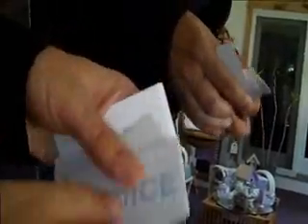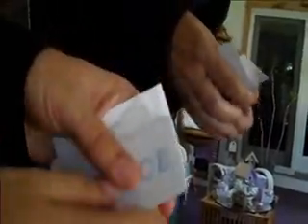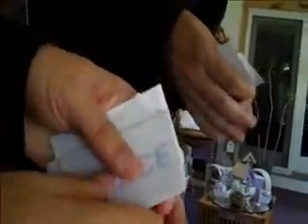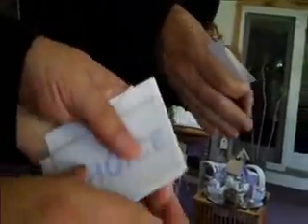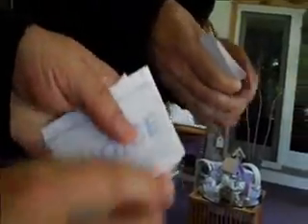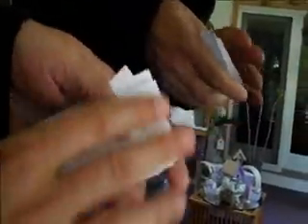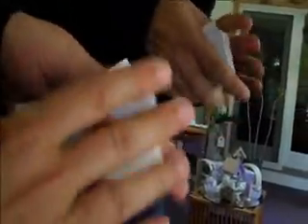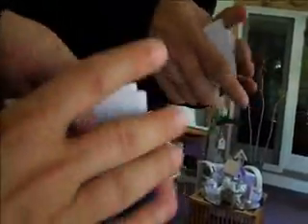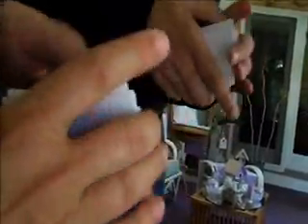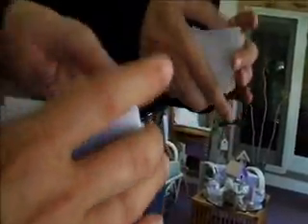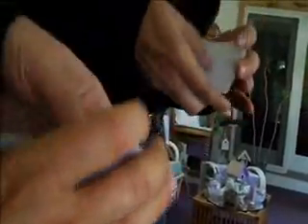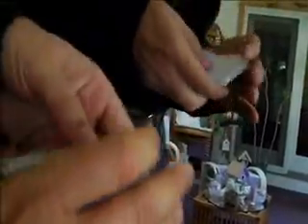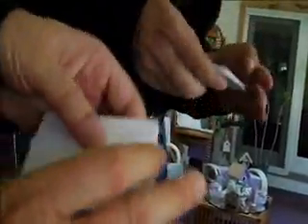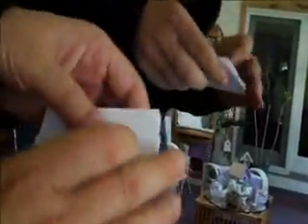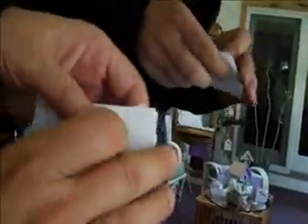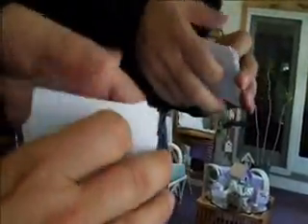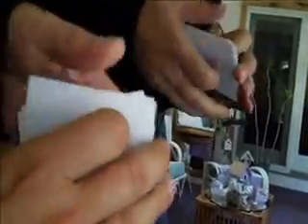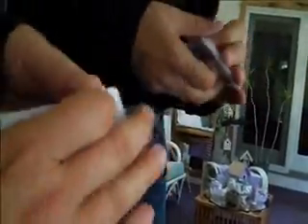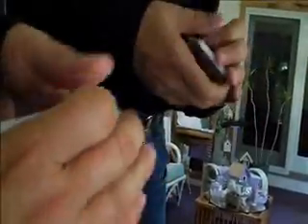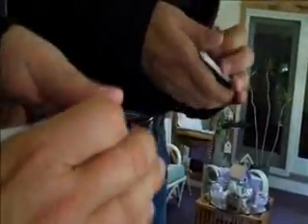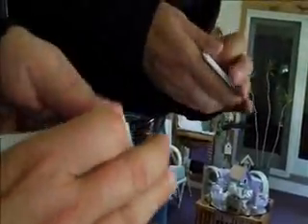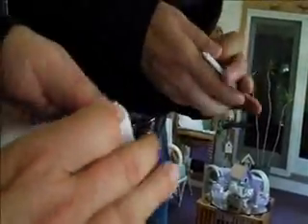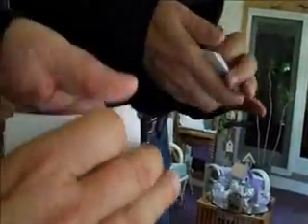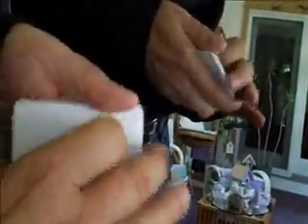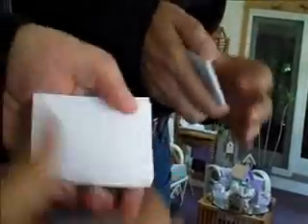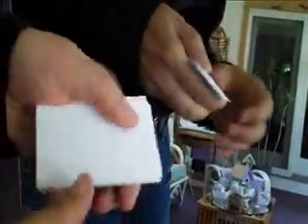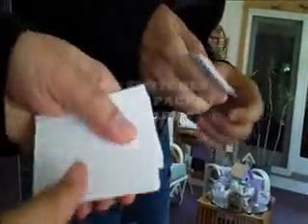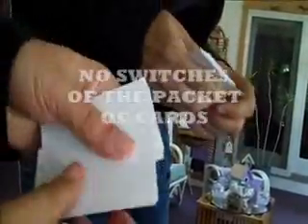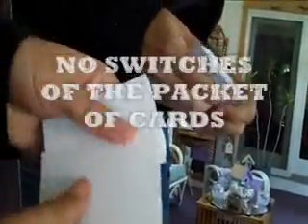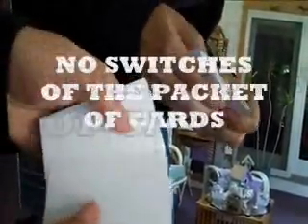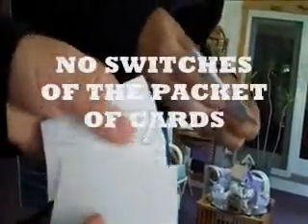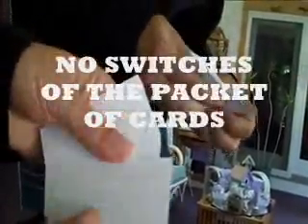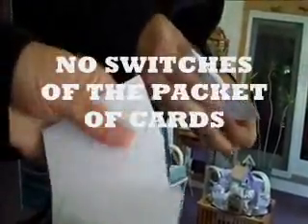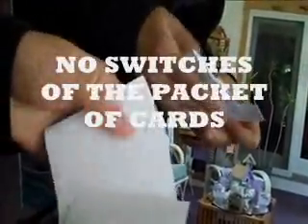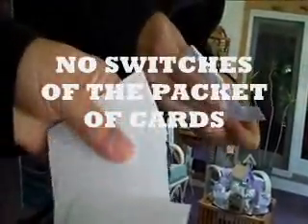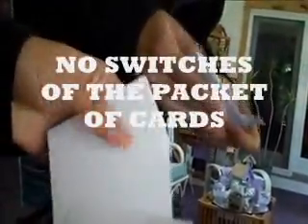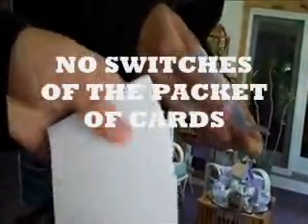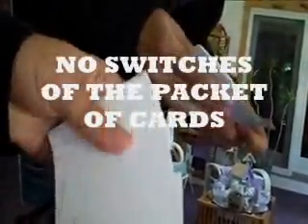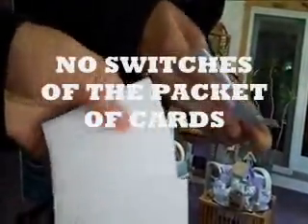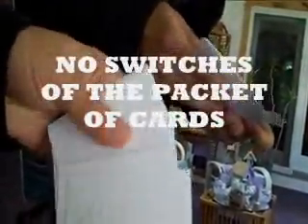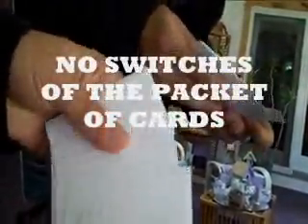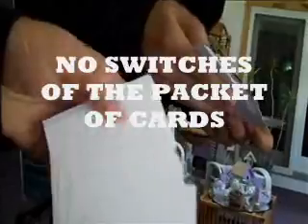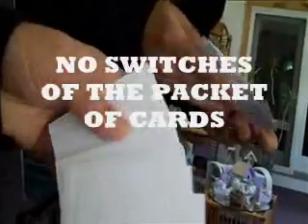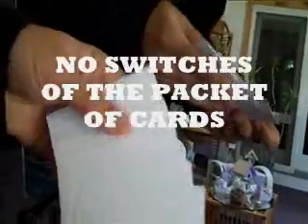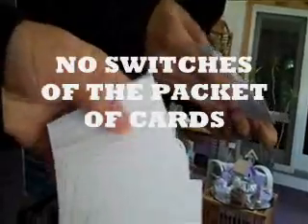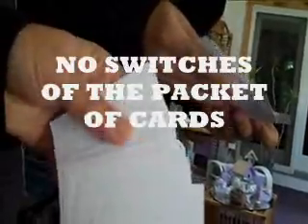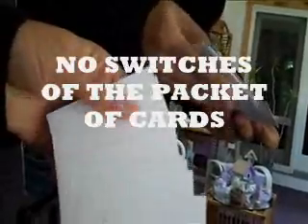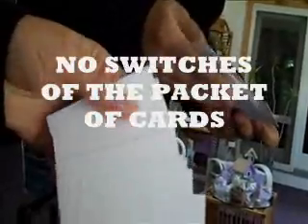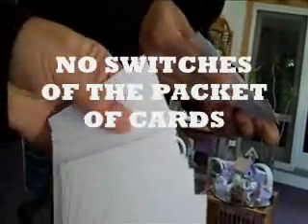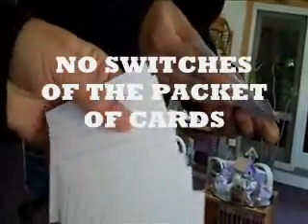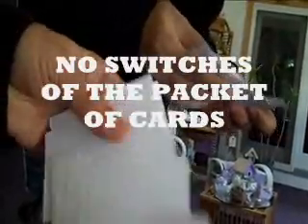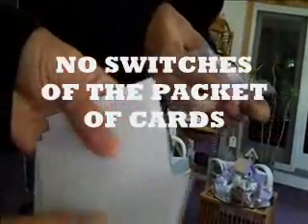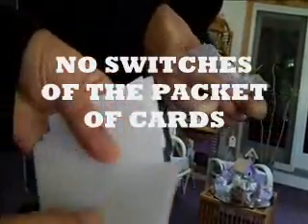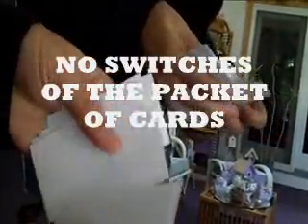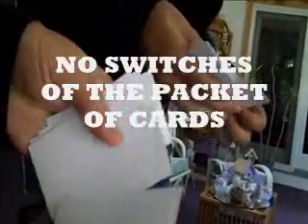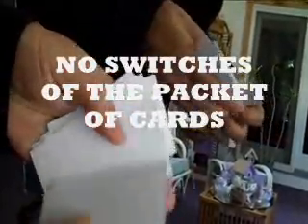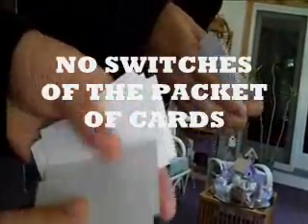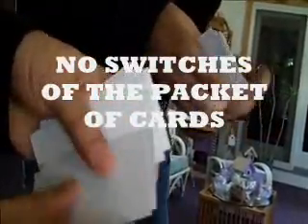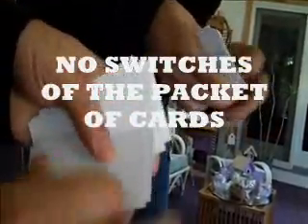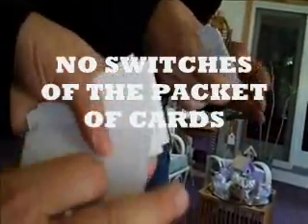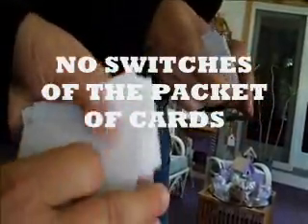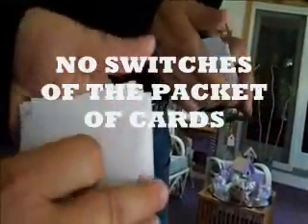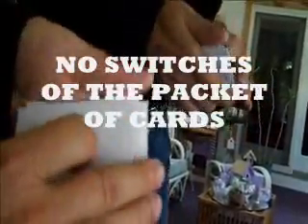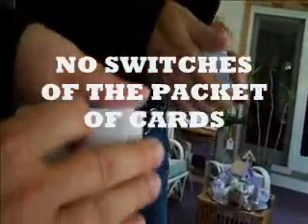Let me show you that the cards are blank on the back. Every single card — that's very important to realize. They're only printed on one side.